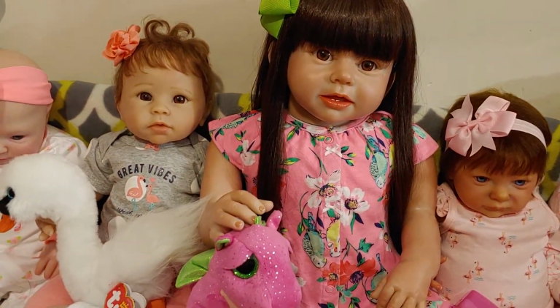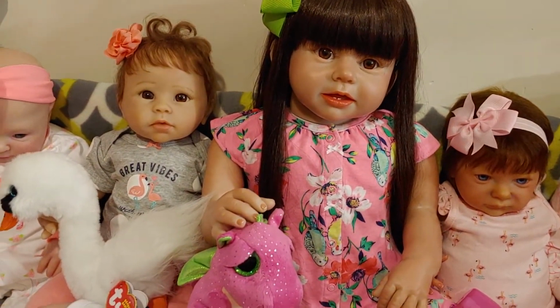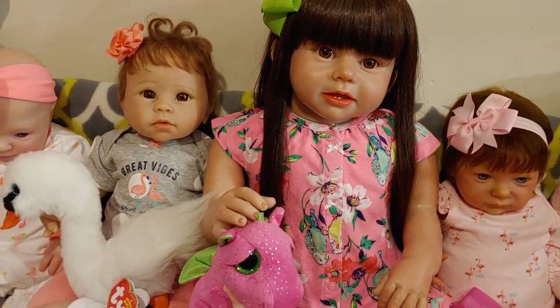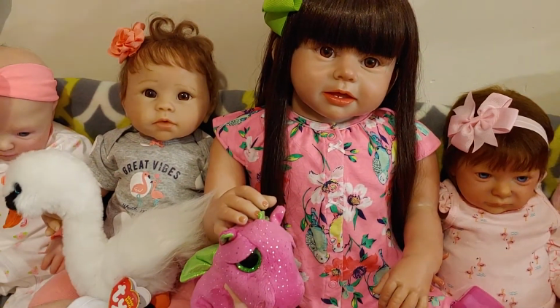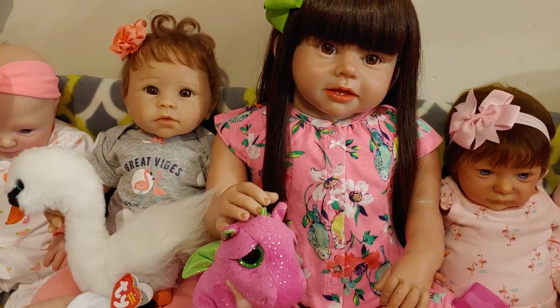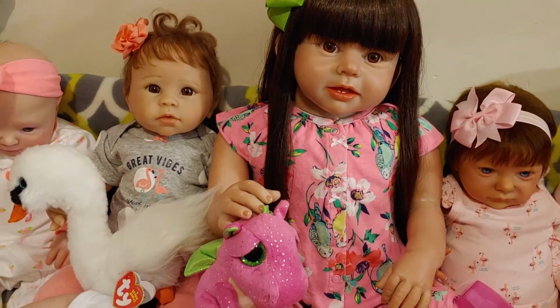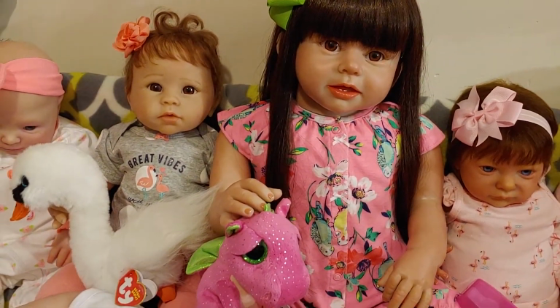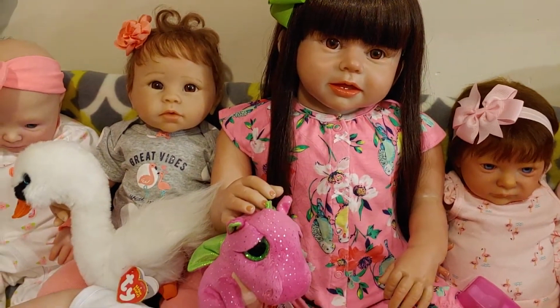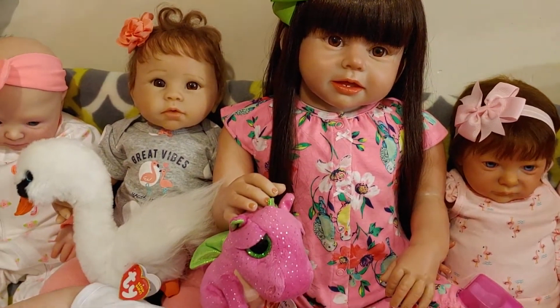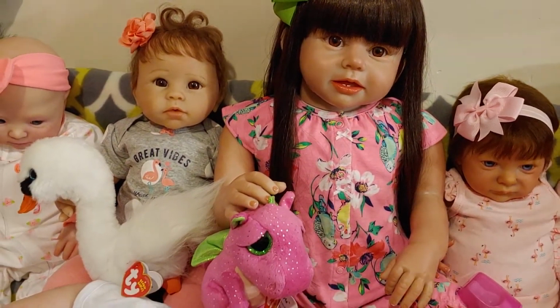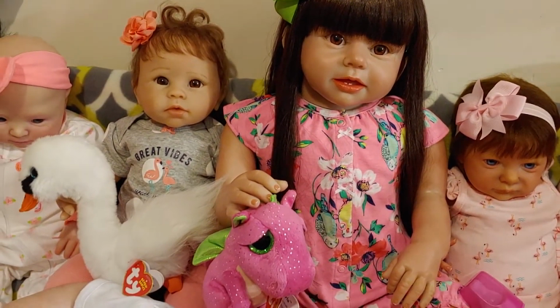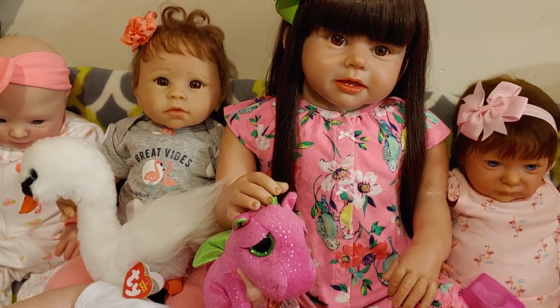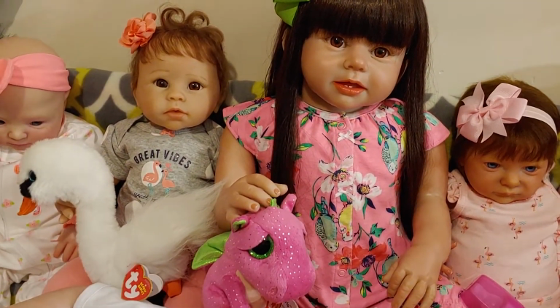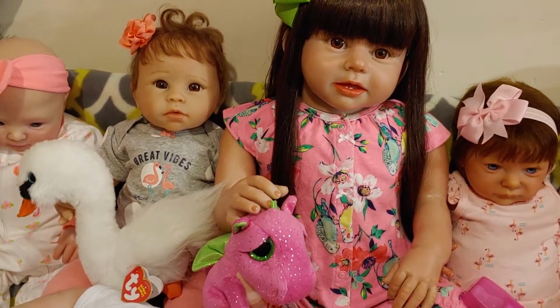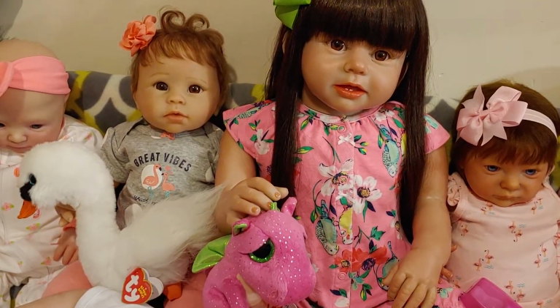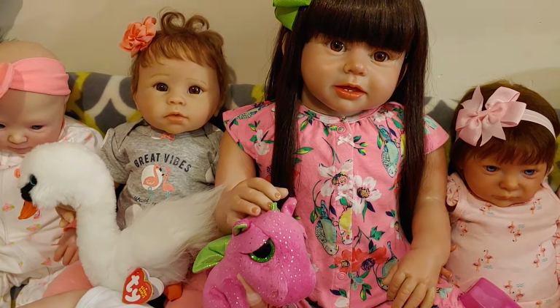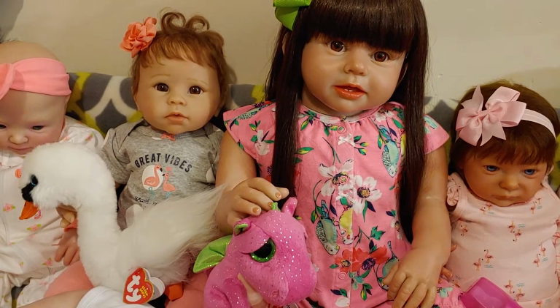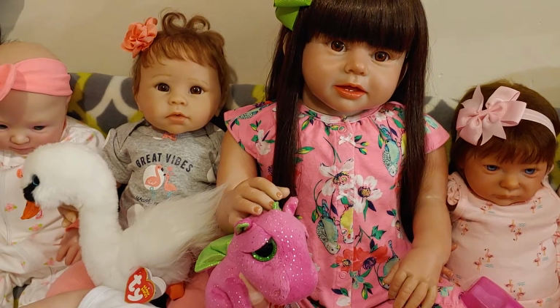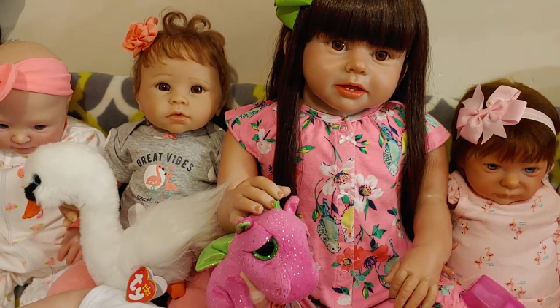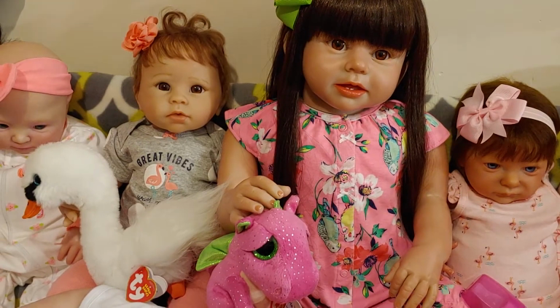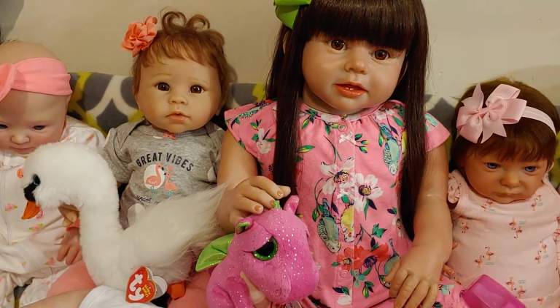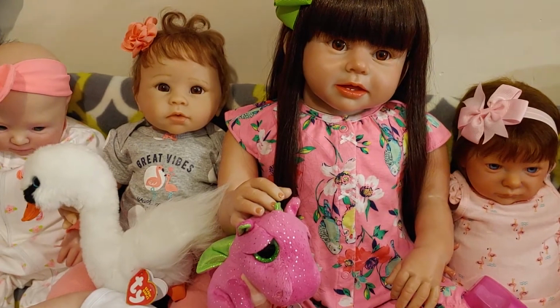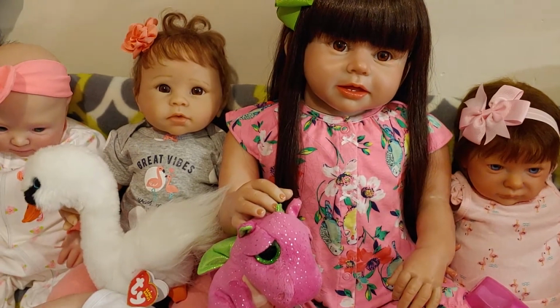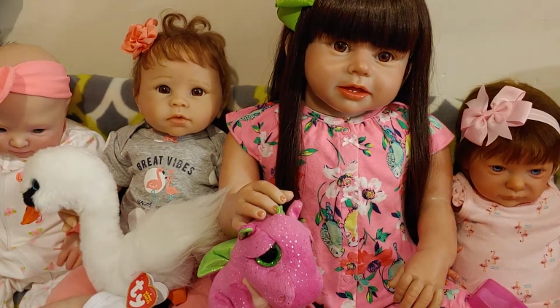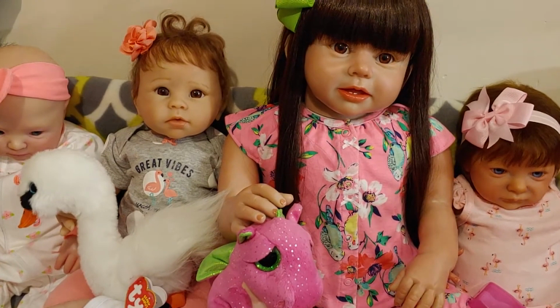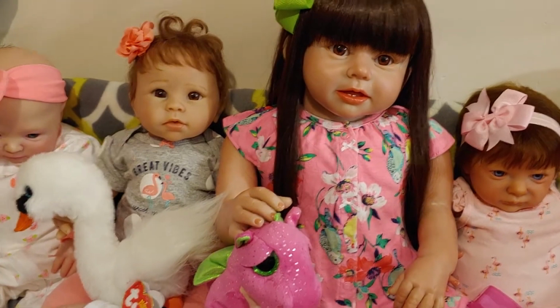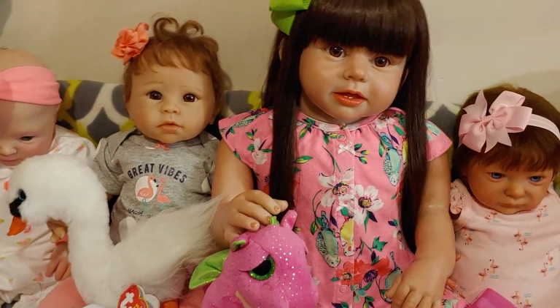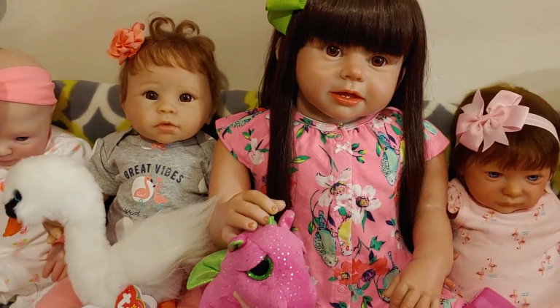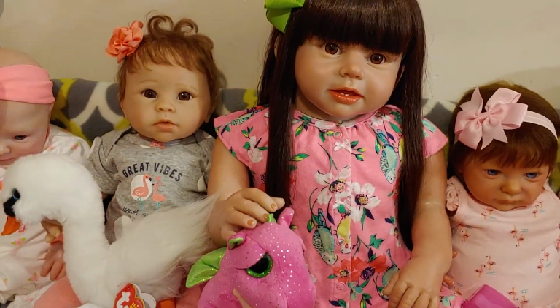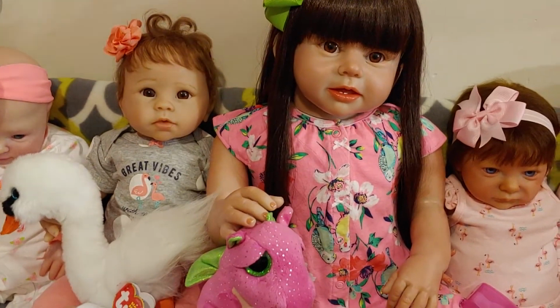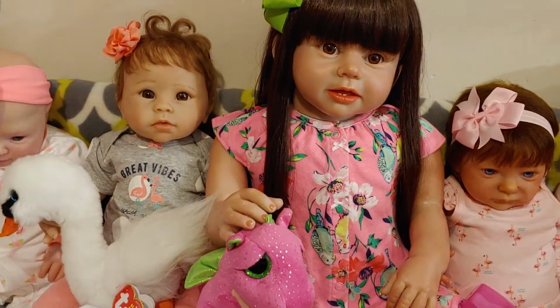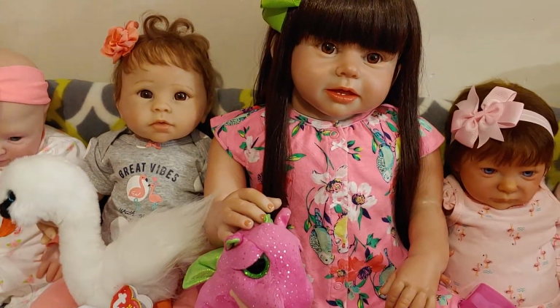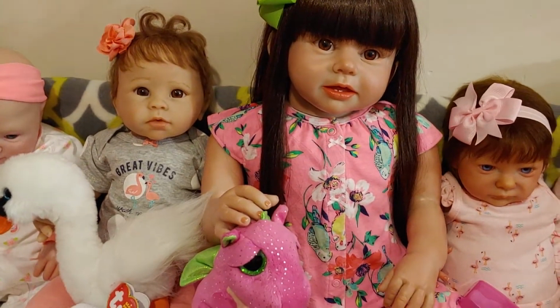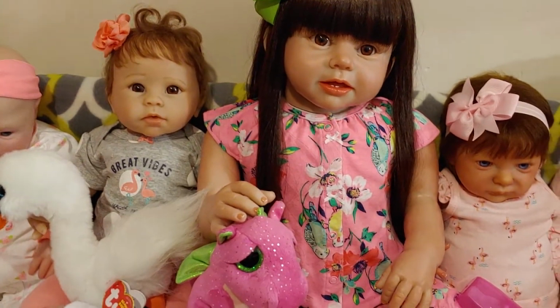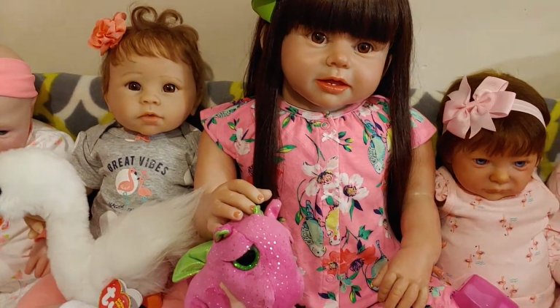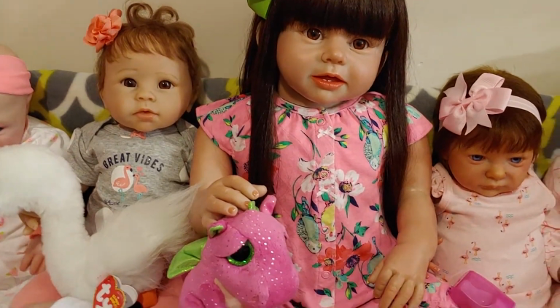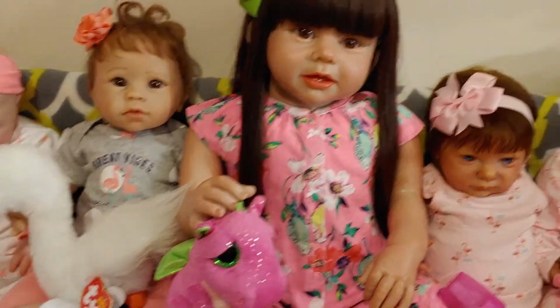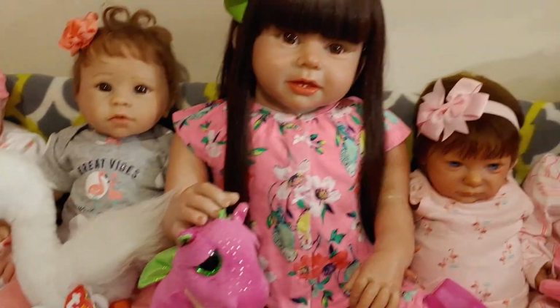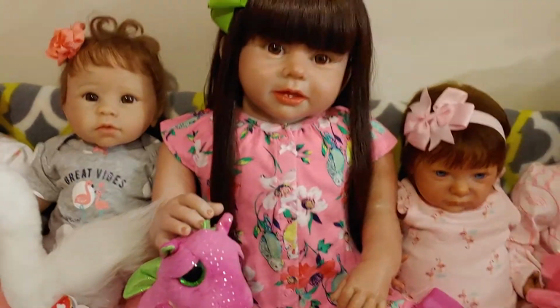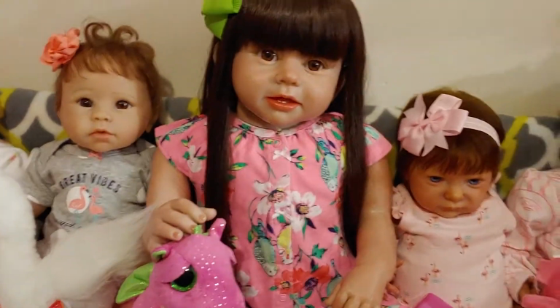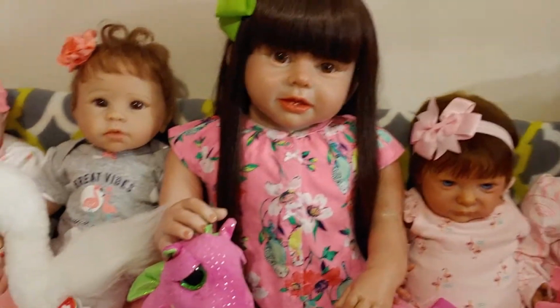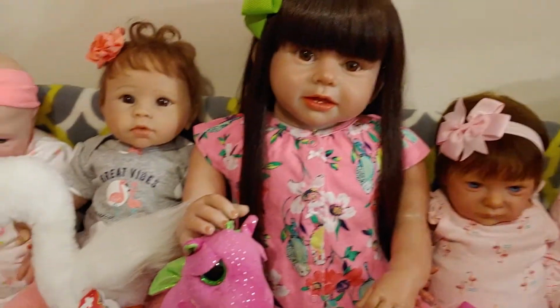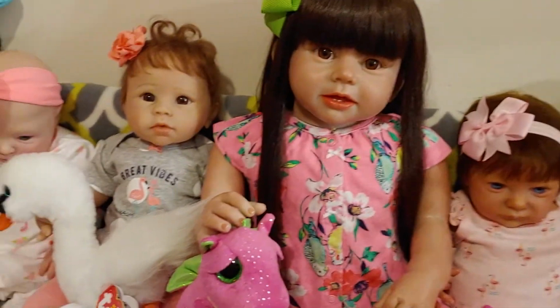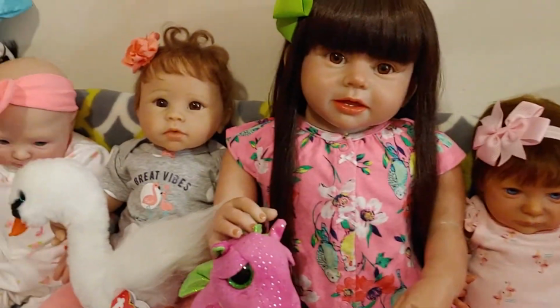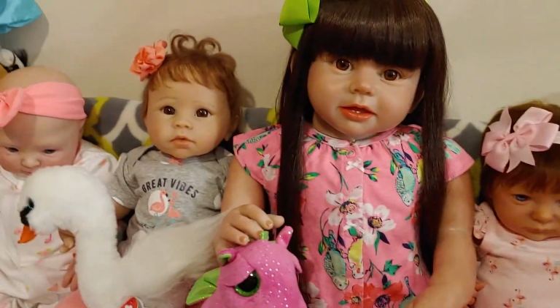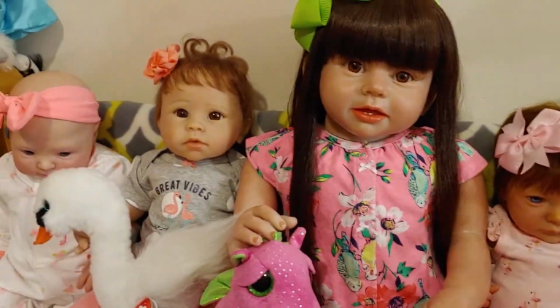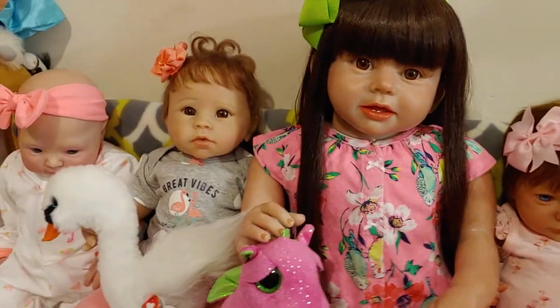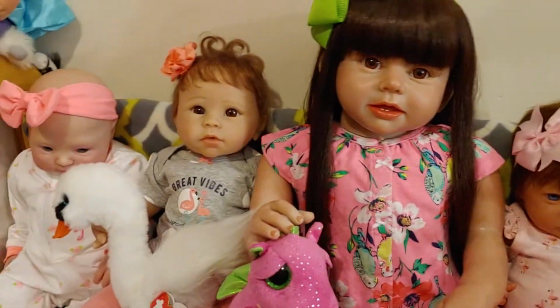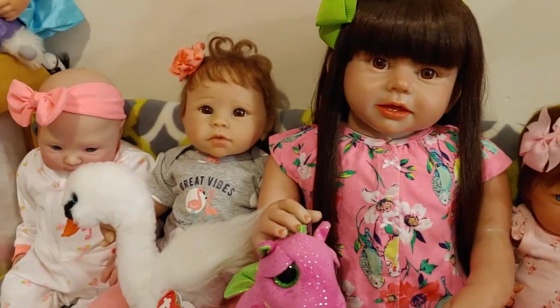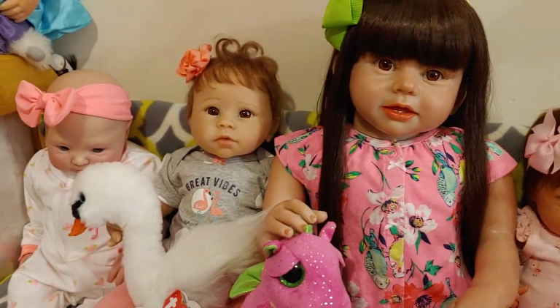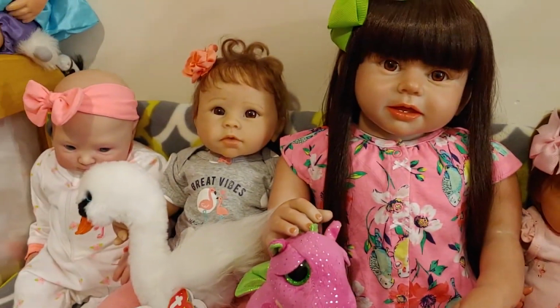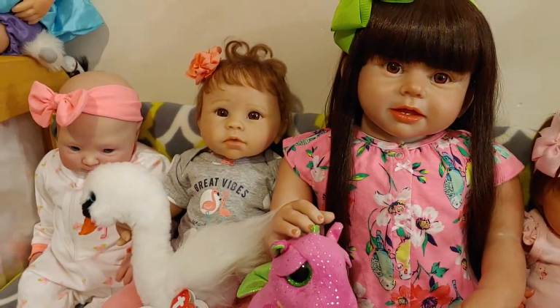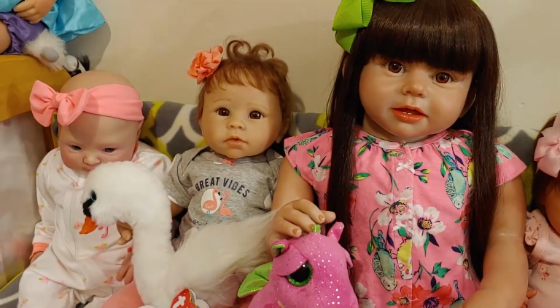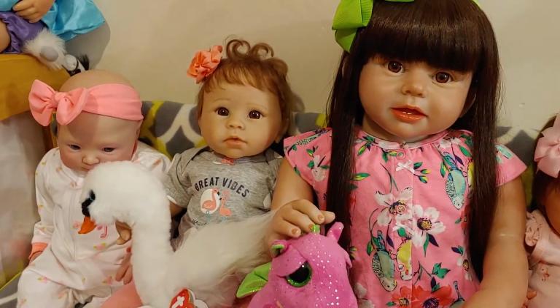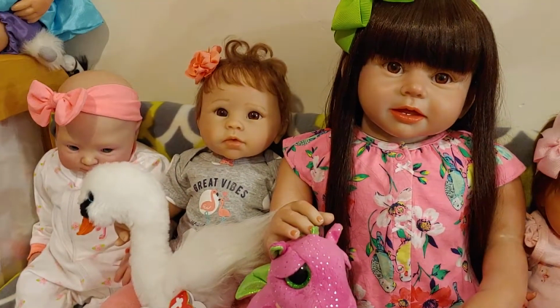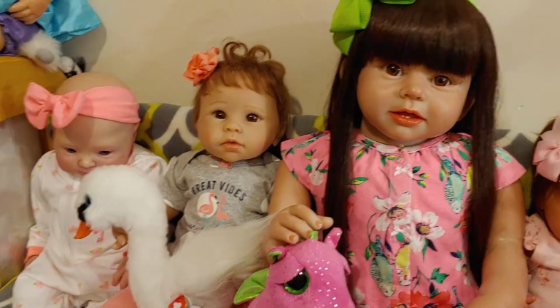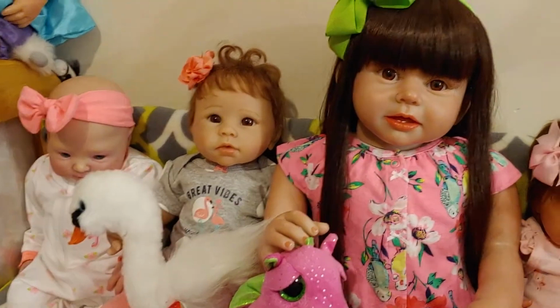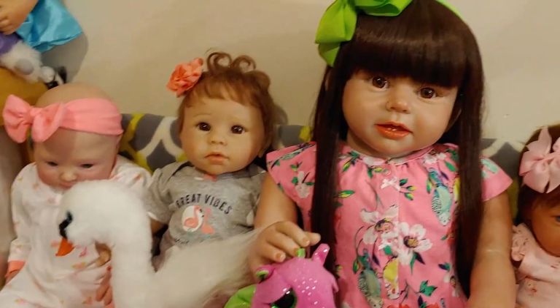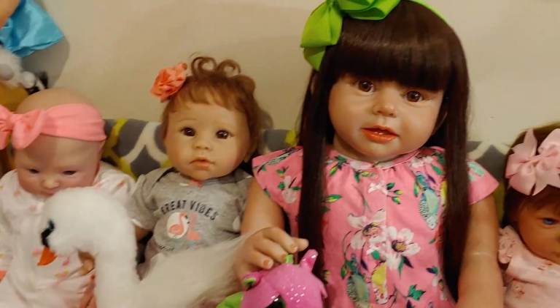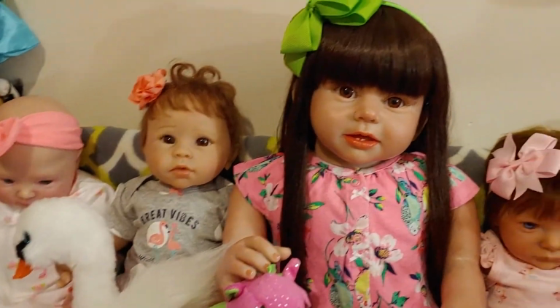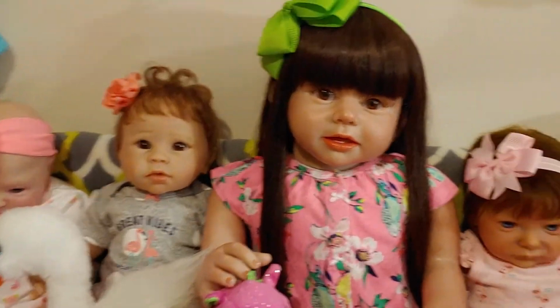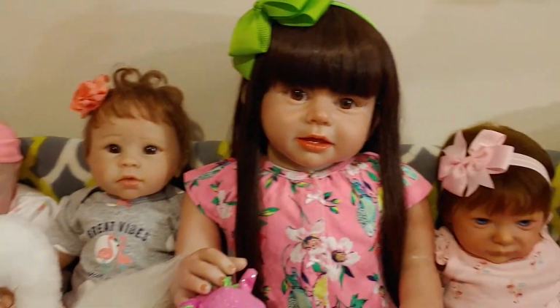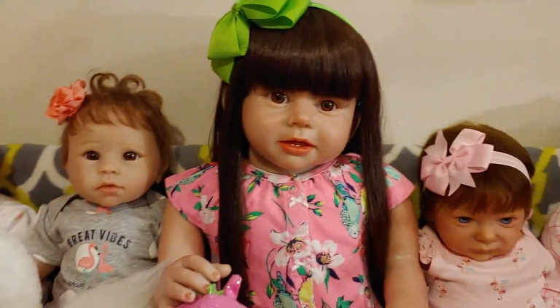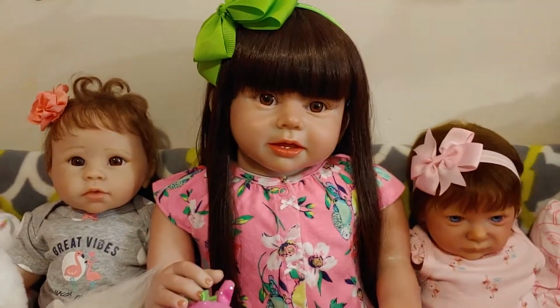Did y'all hear that? That's Wesley behind me. I don't know why he's making that noise — he's like half asleep.